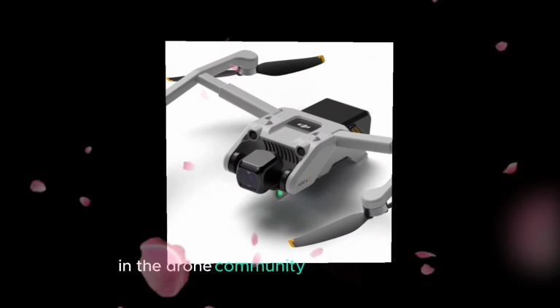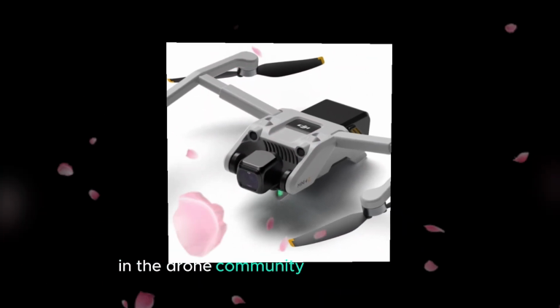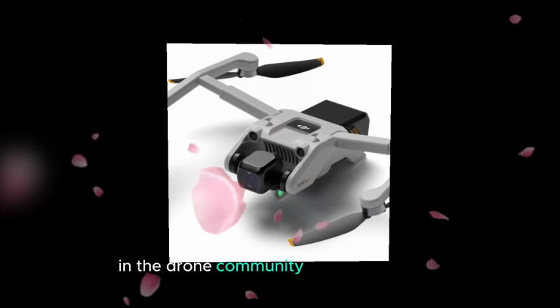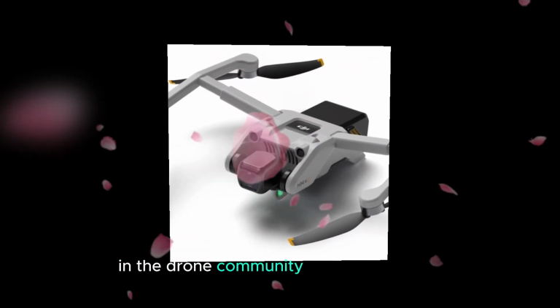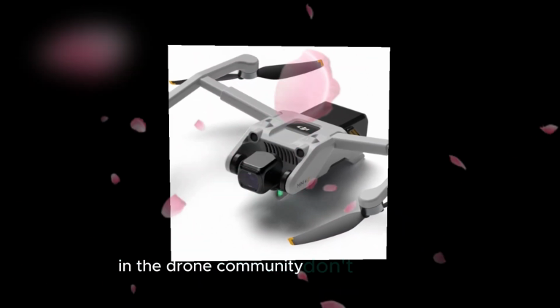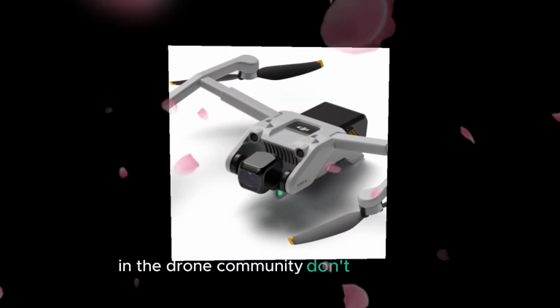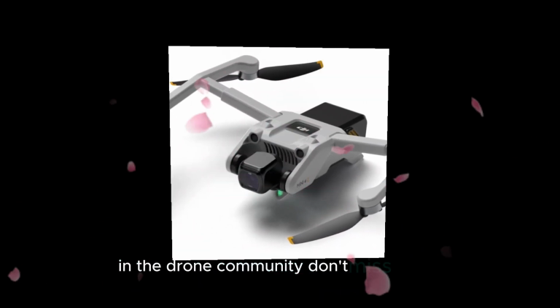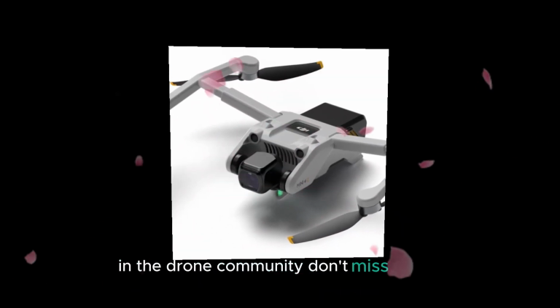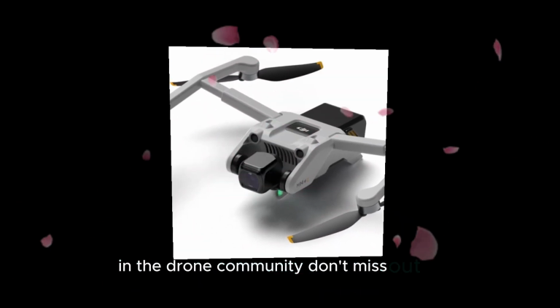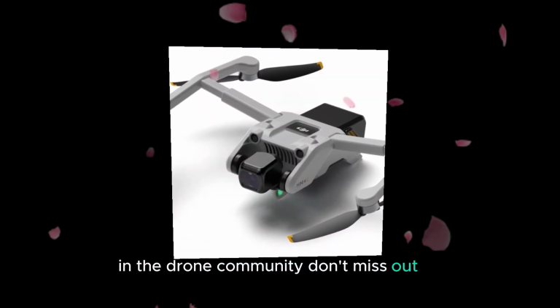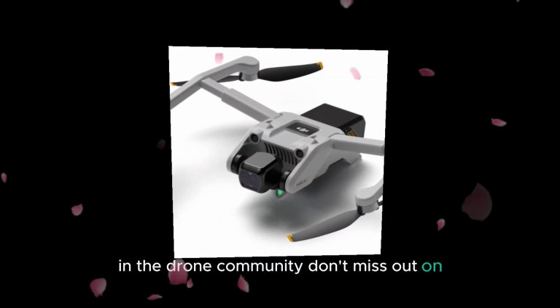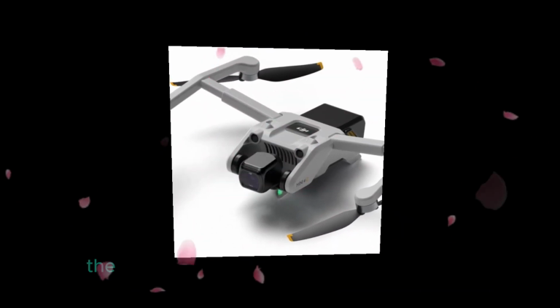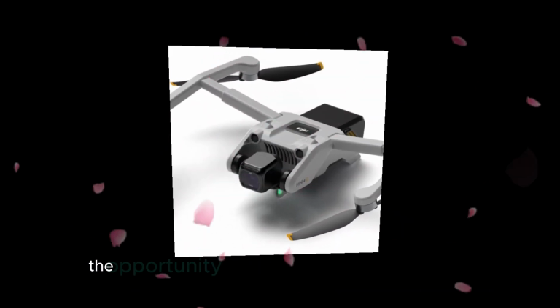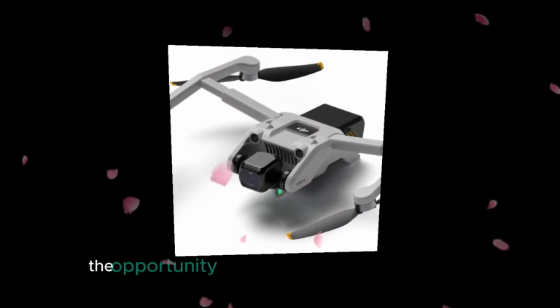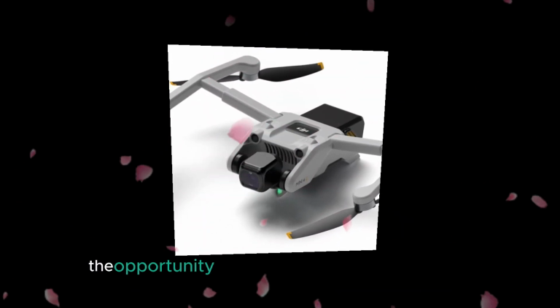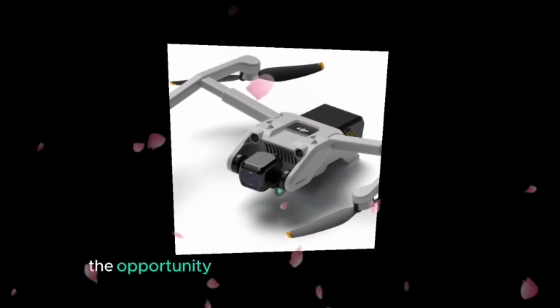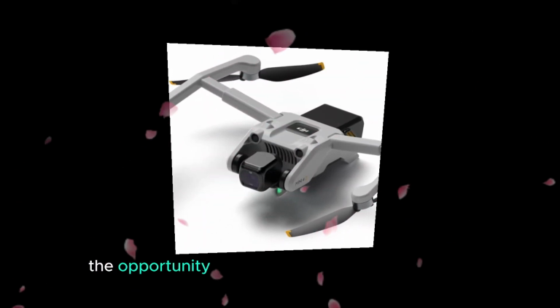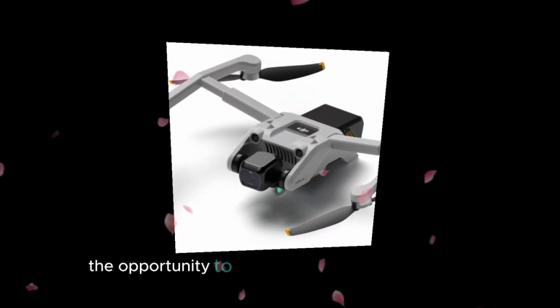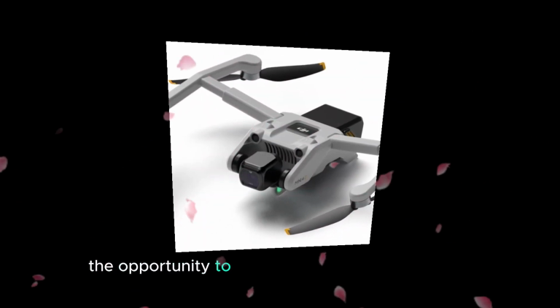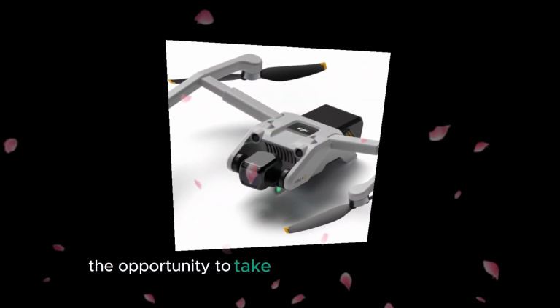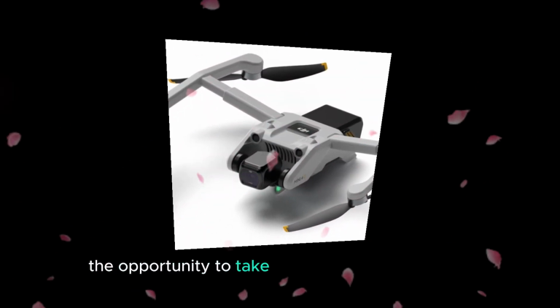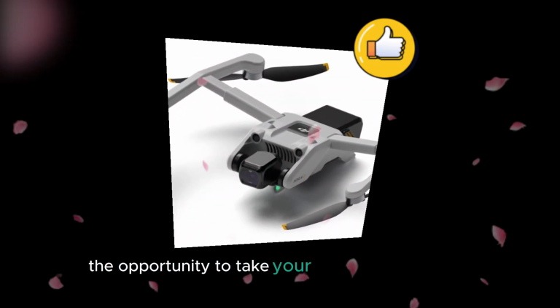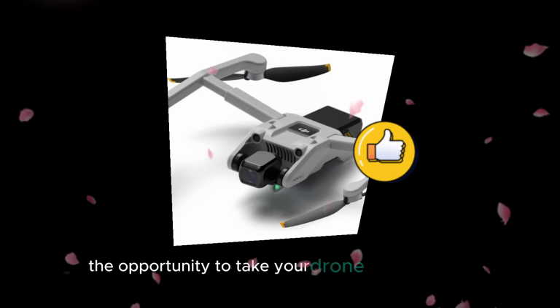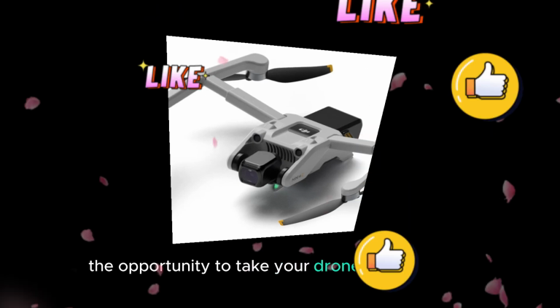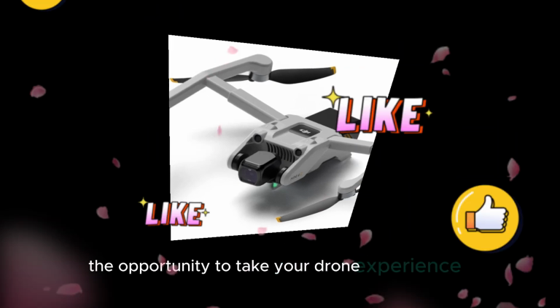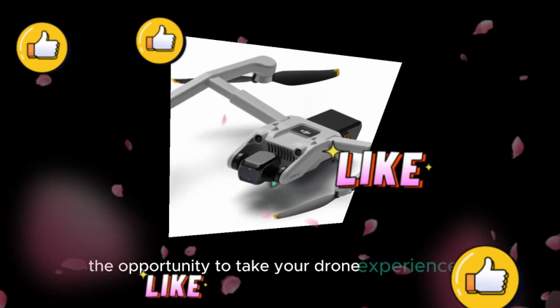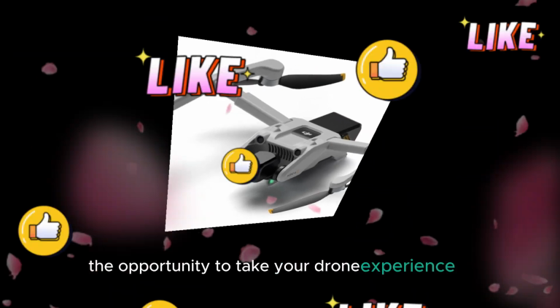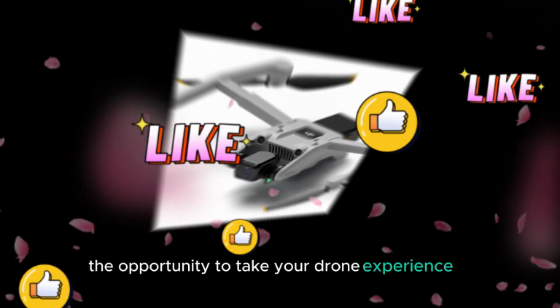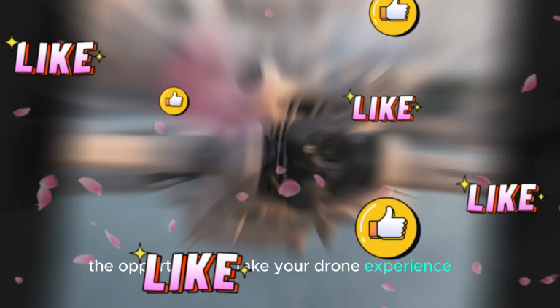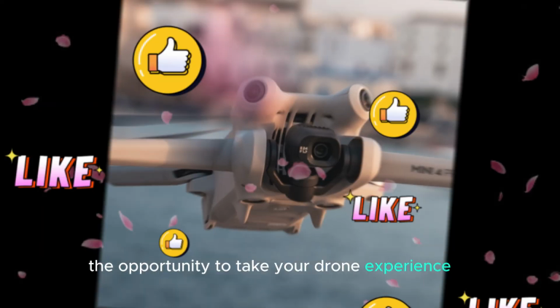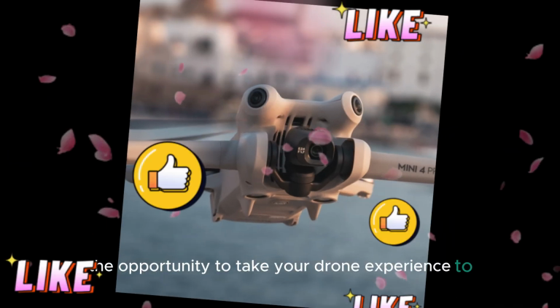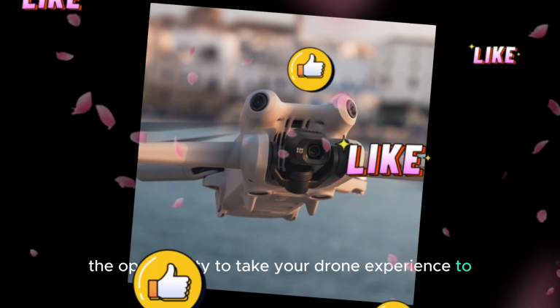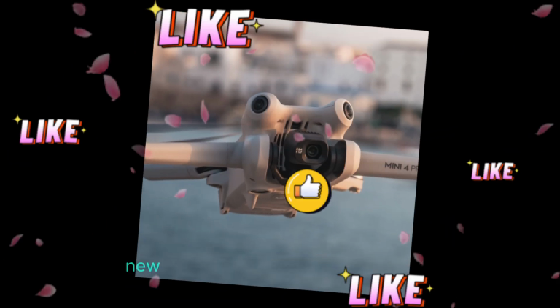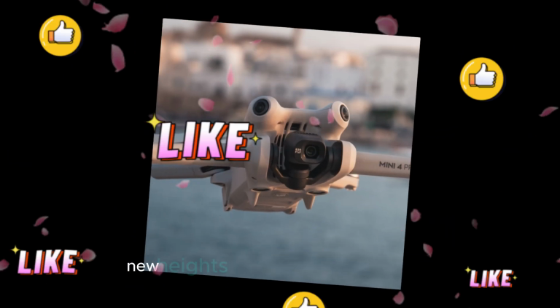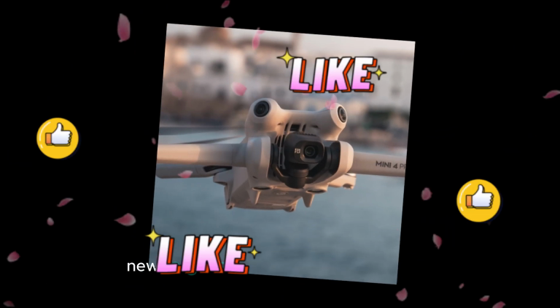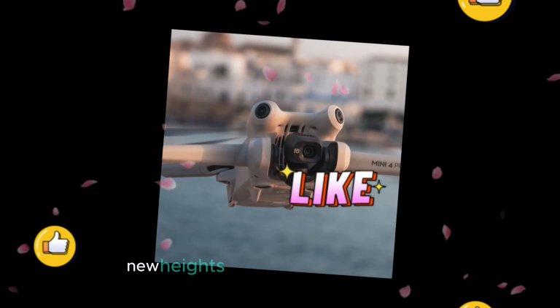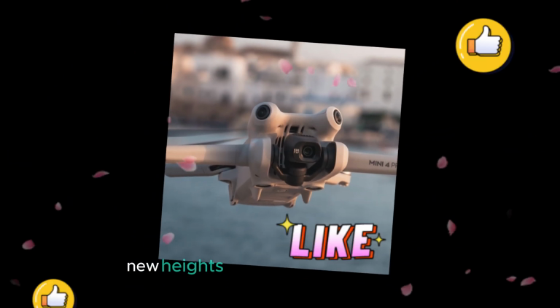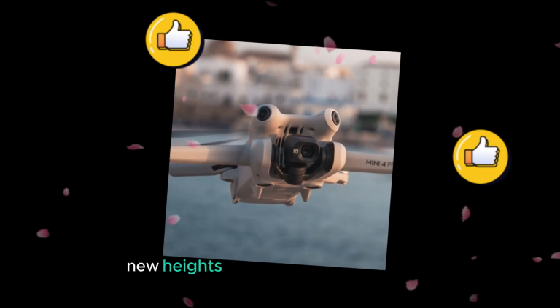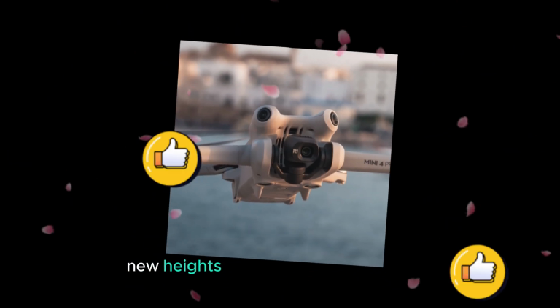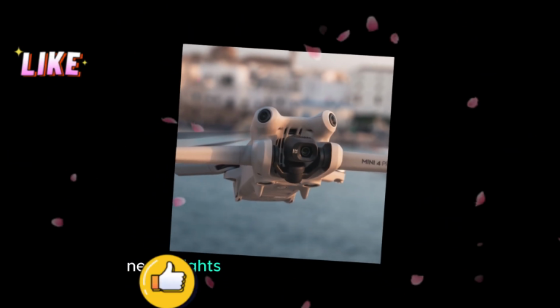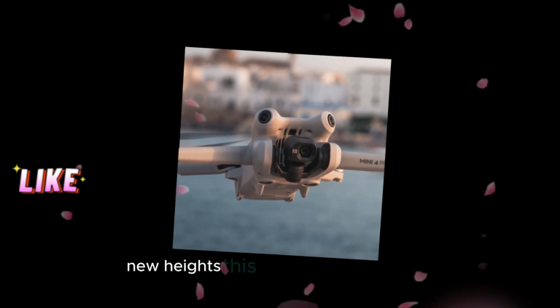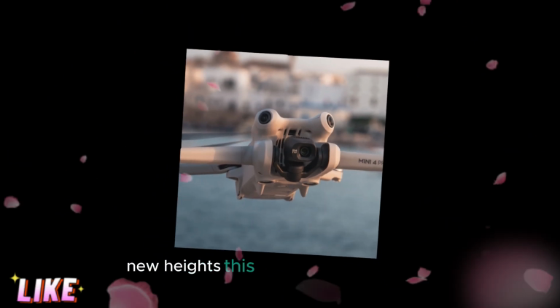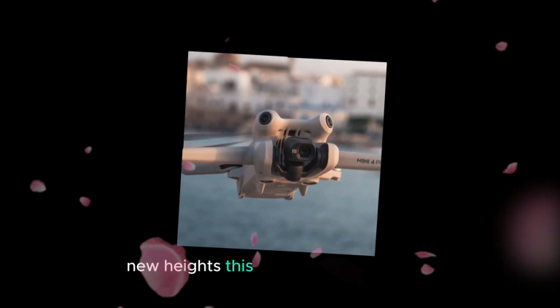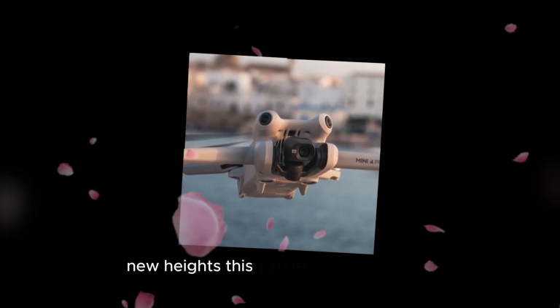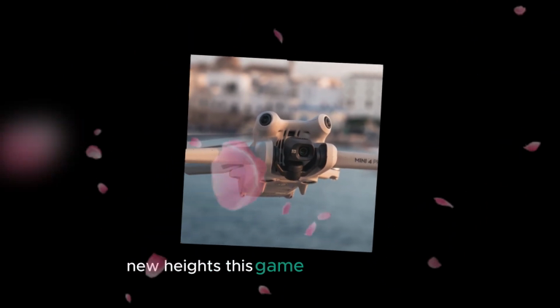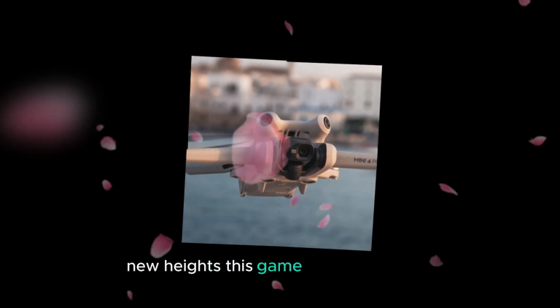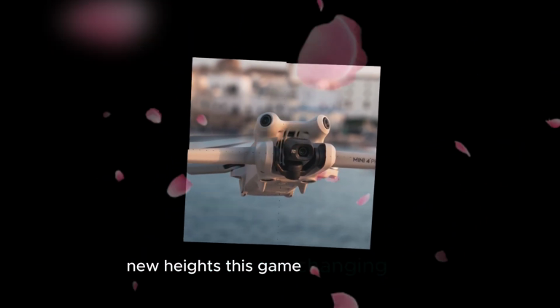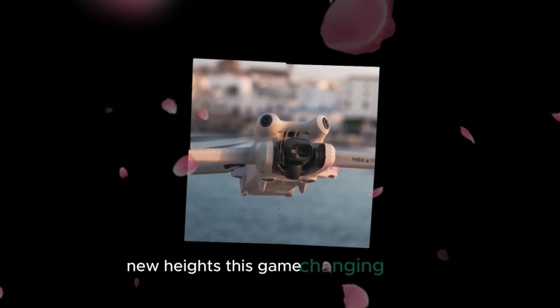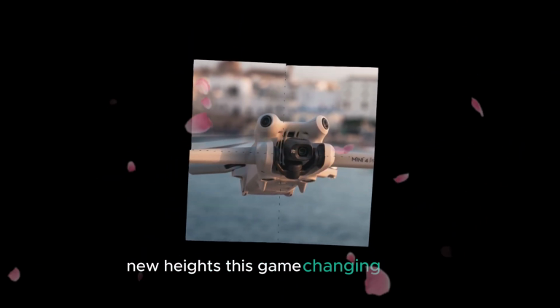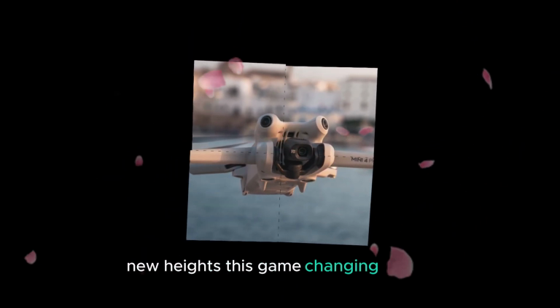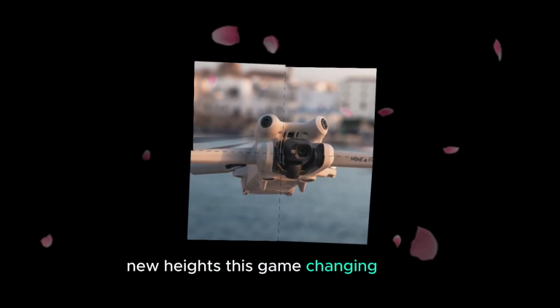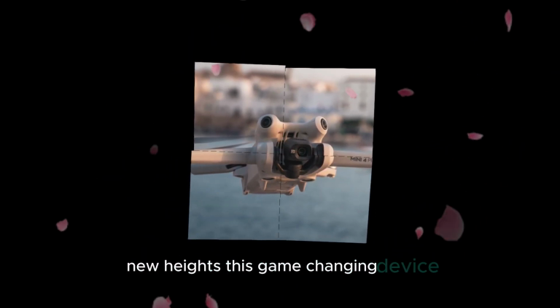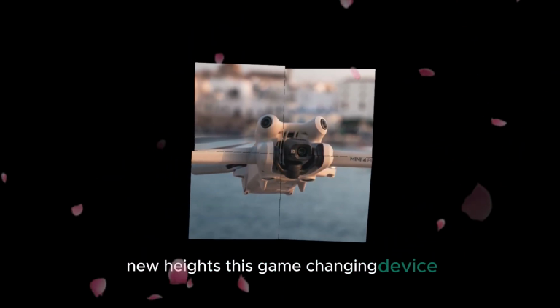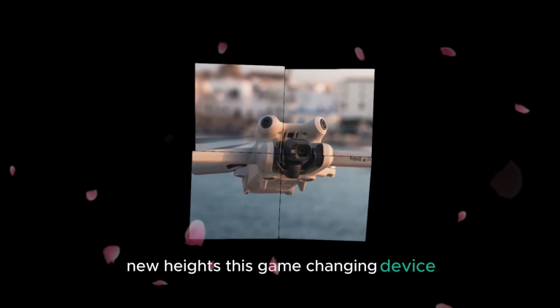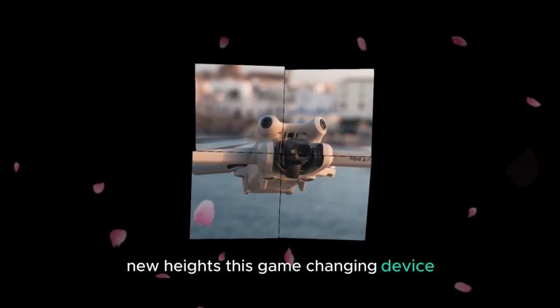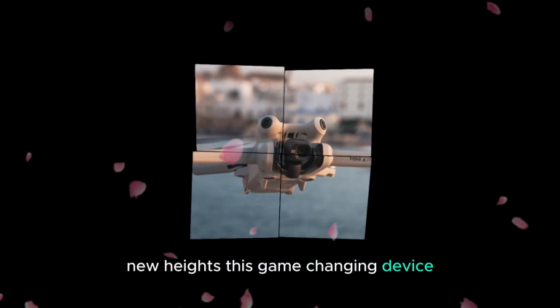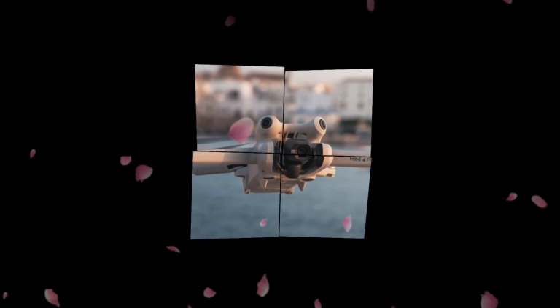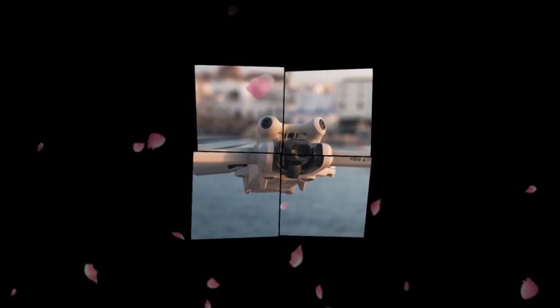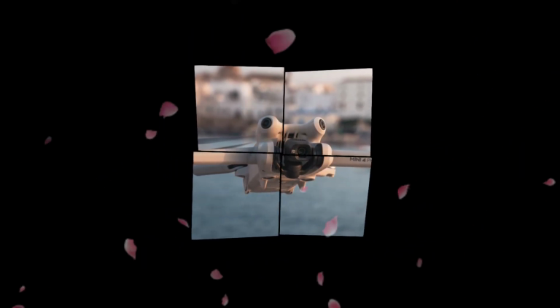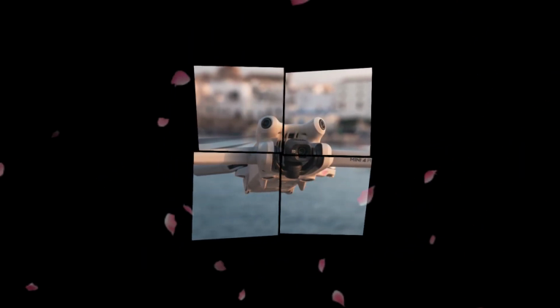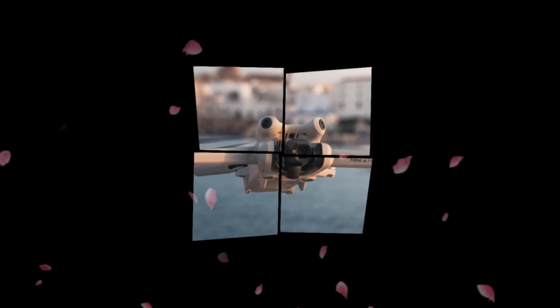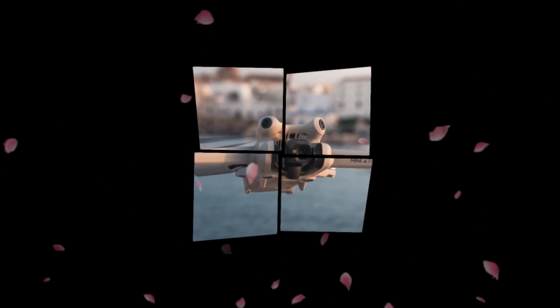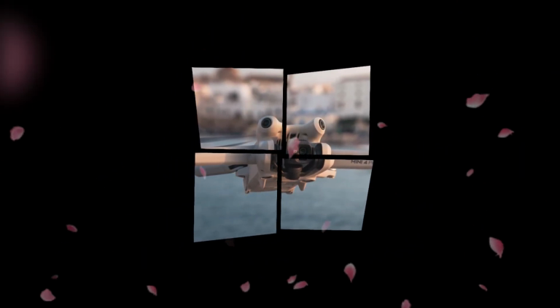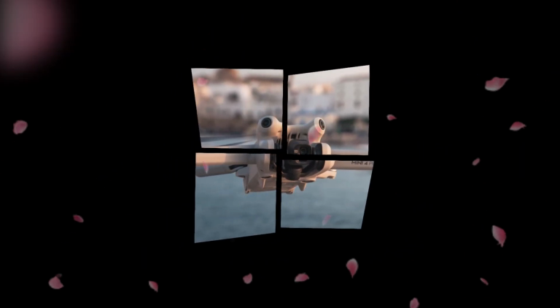Don't miss out on the opportunity to take your drone experience to new heights with this game-changing device.